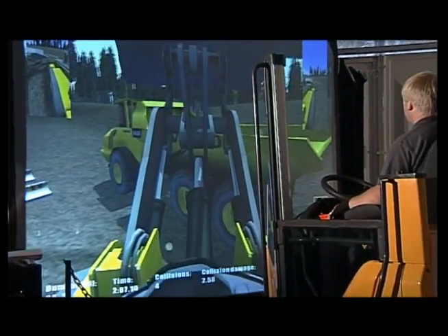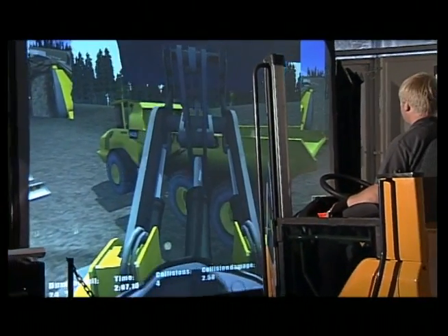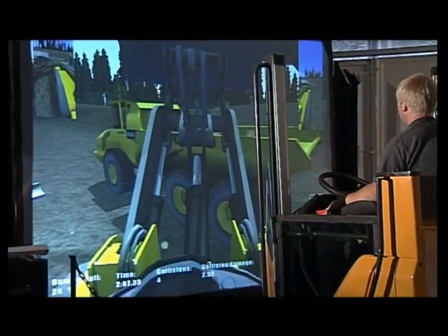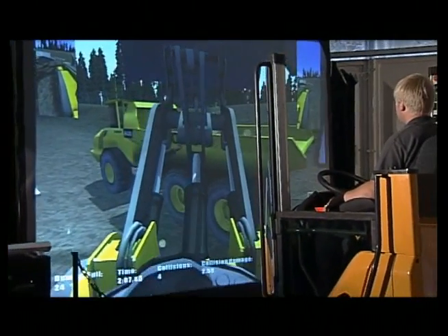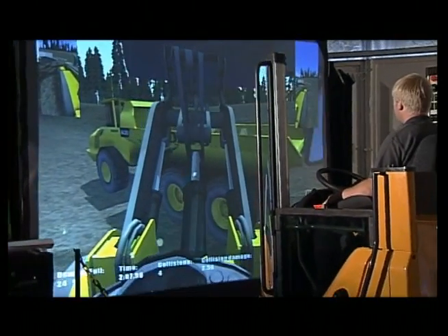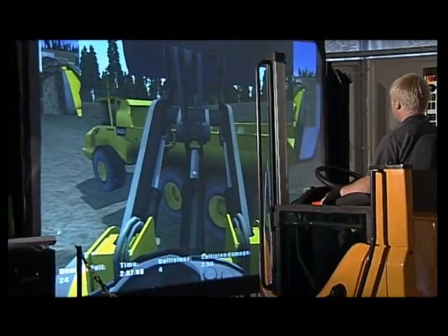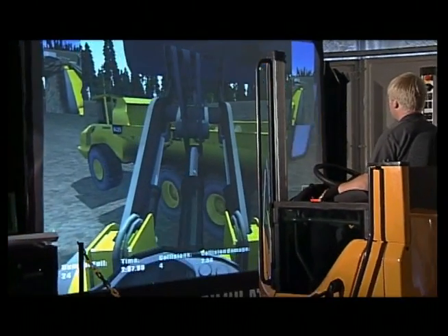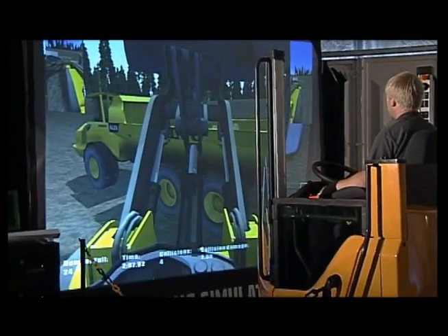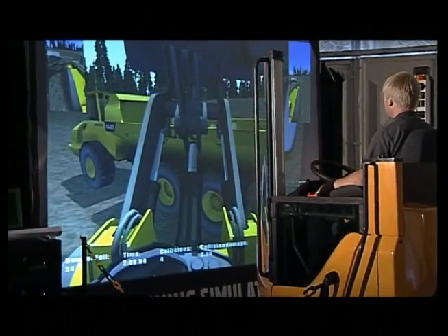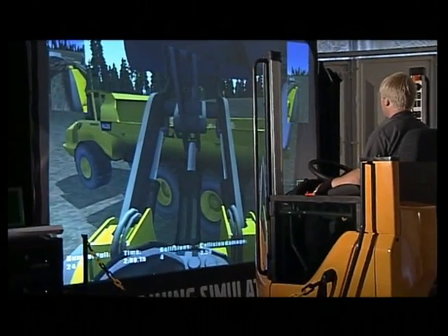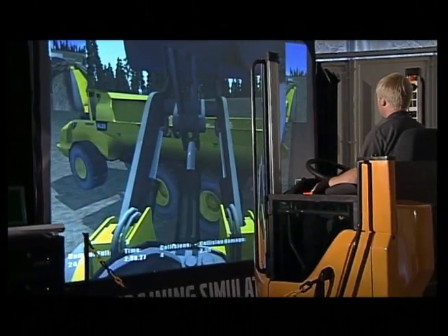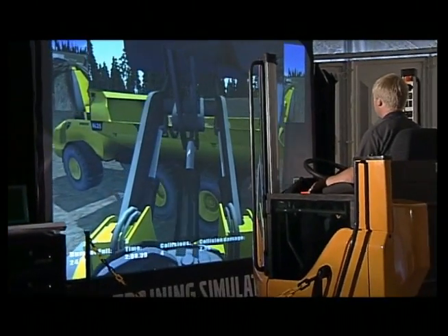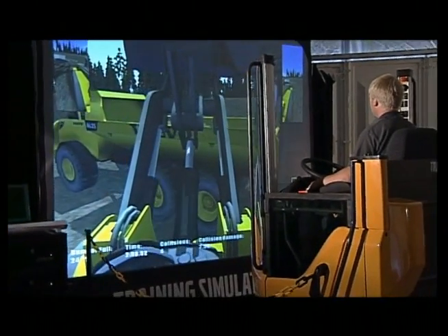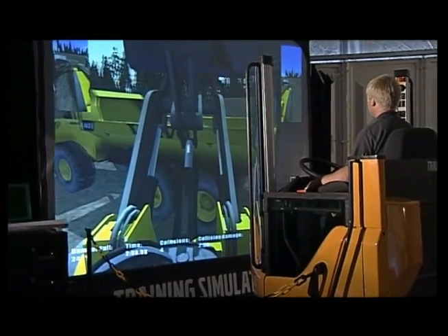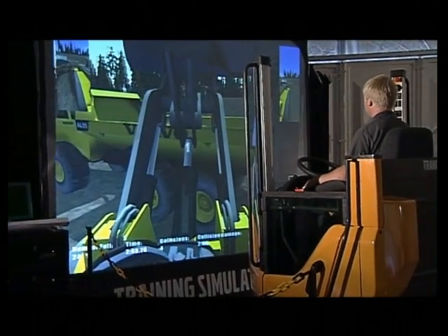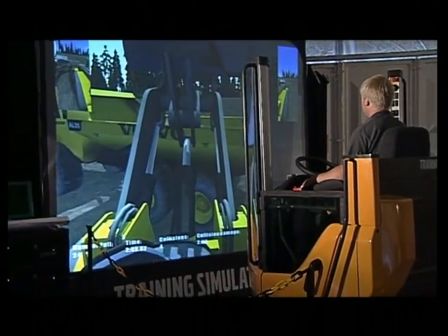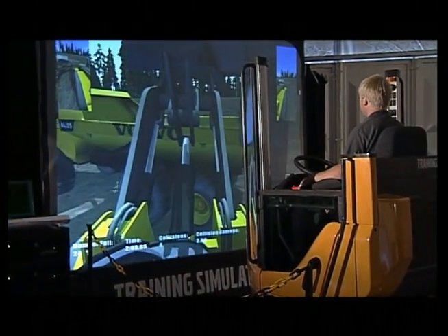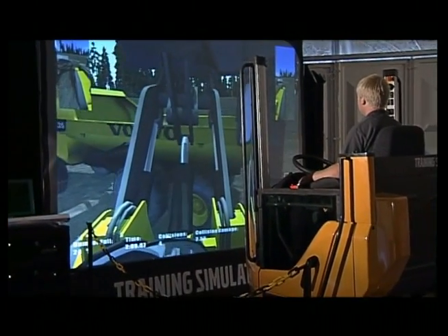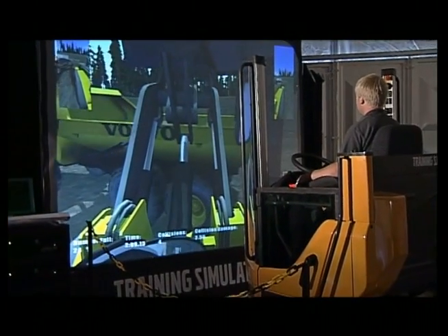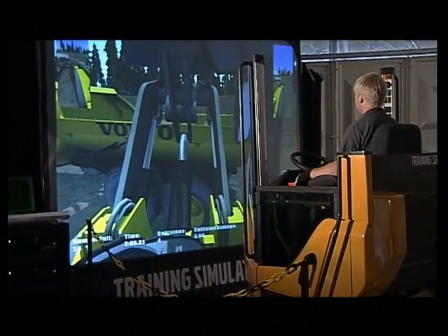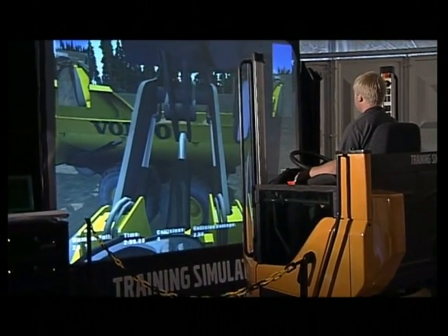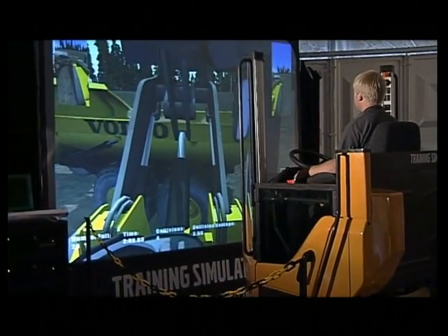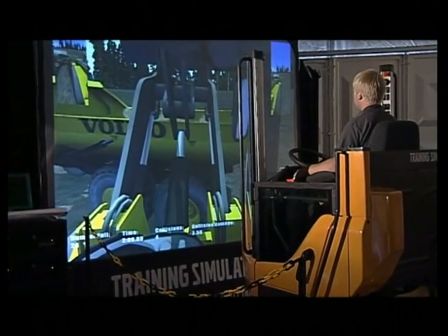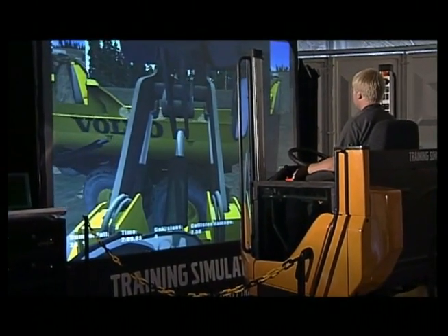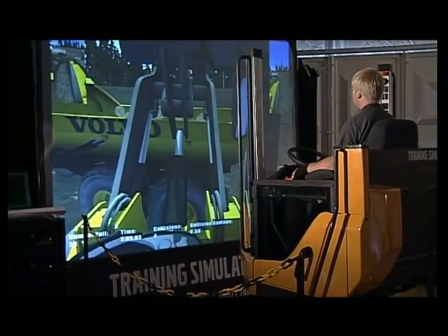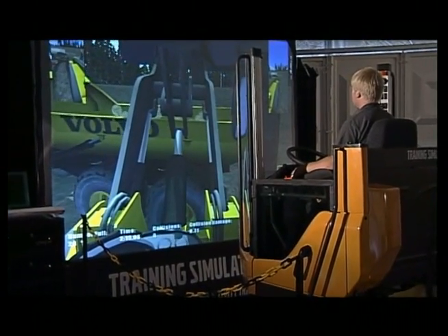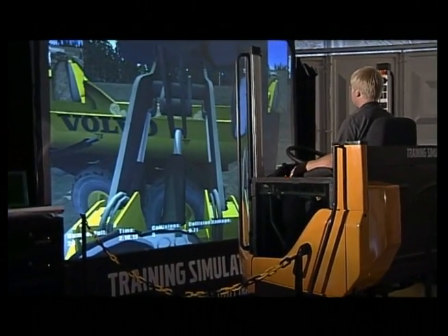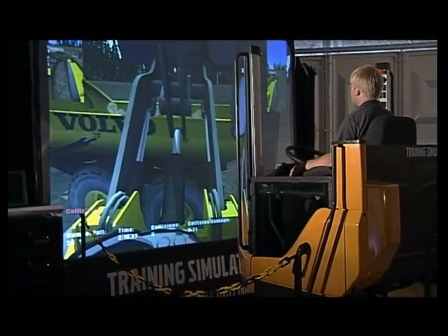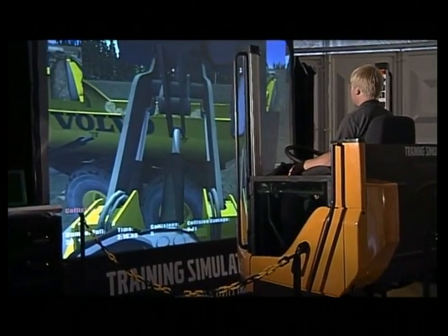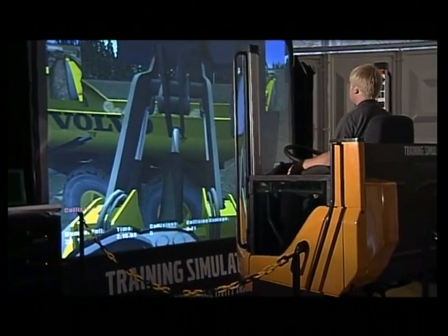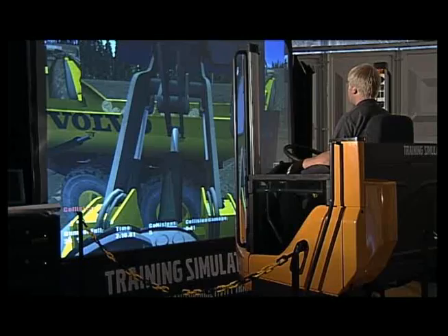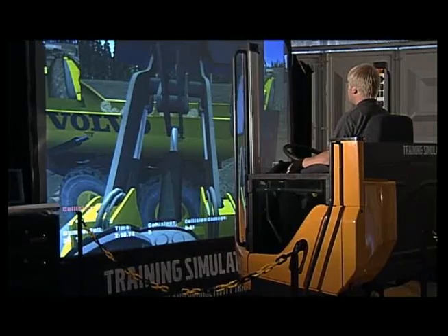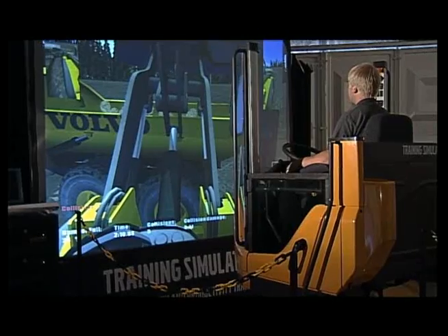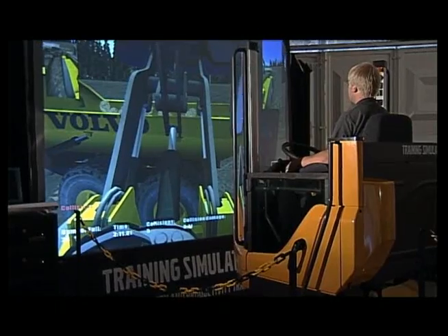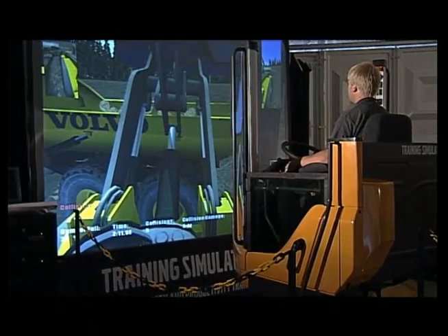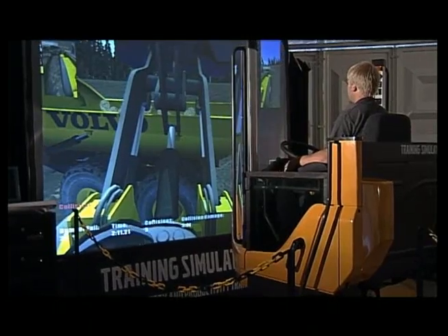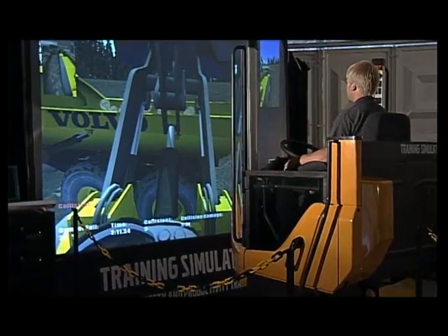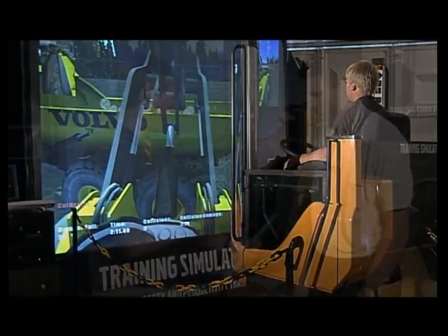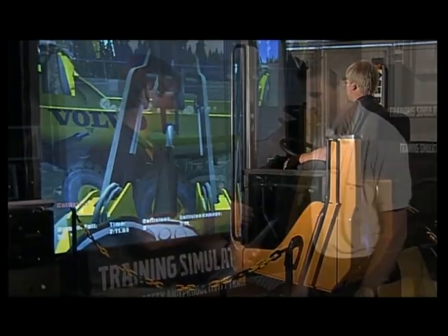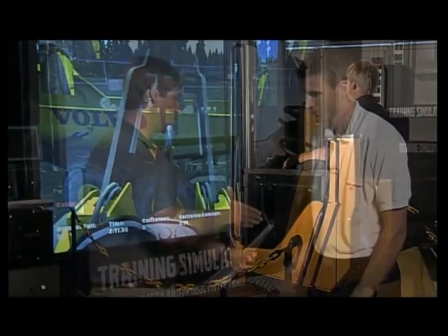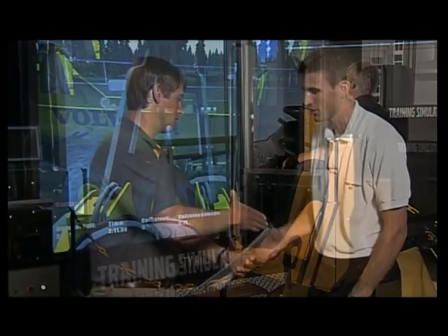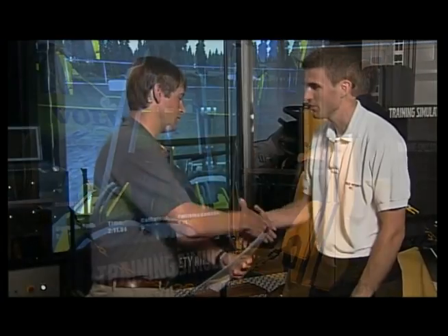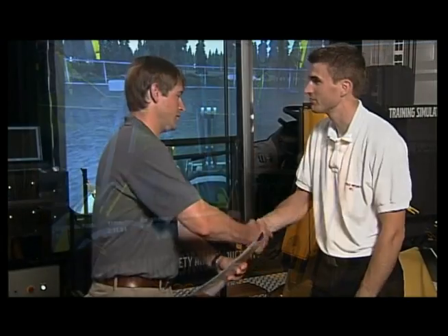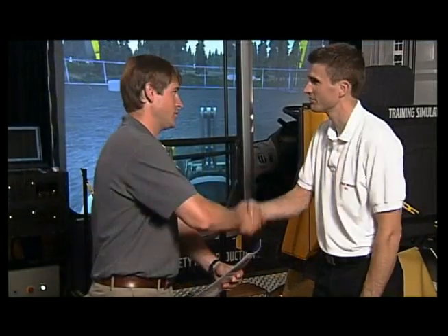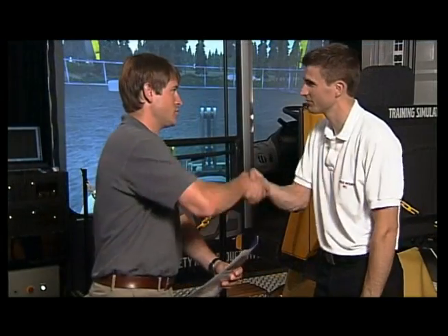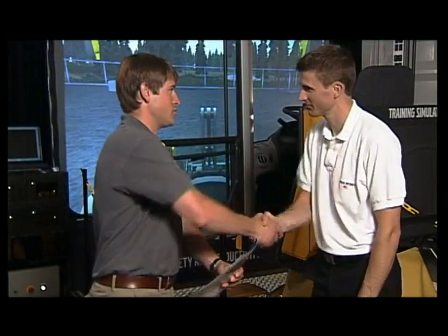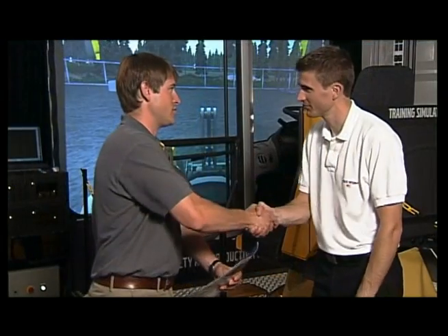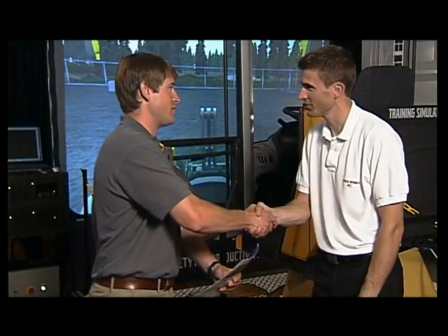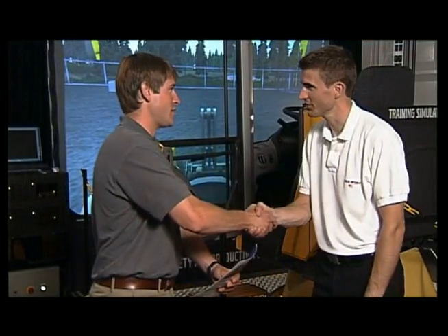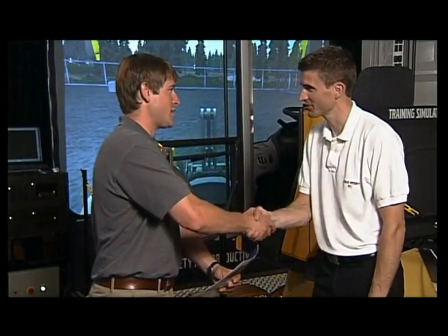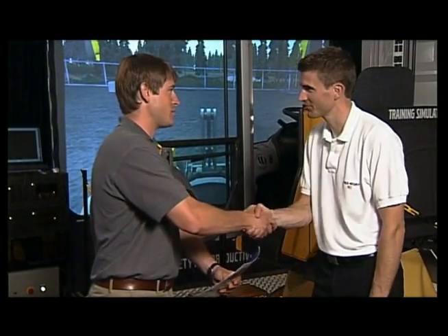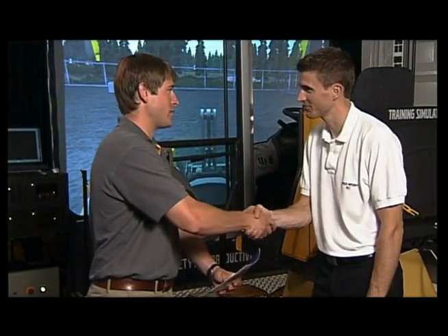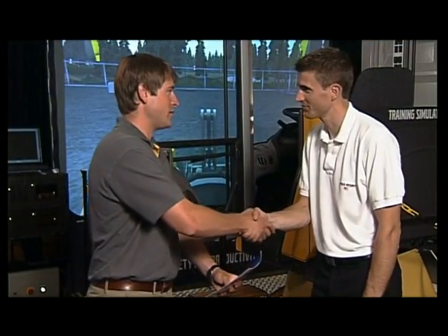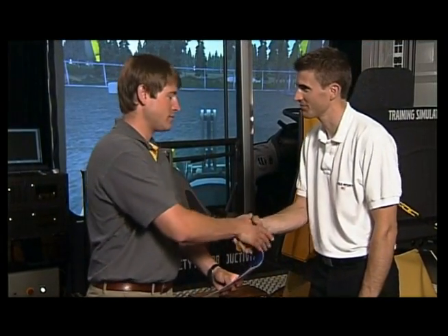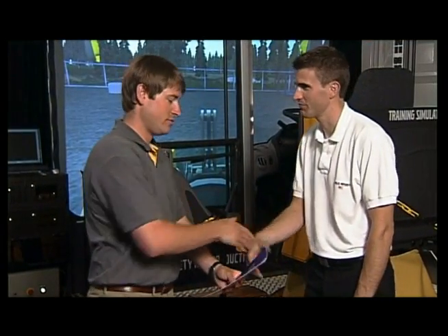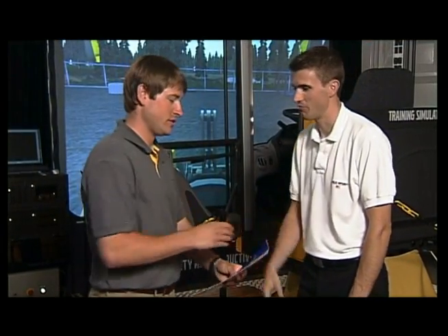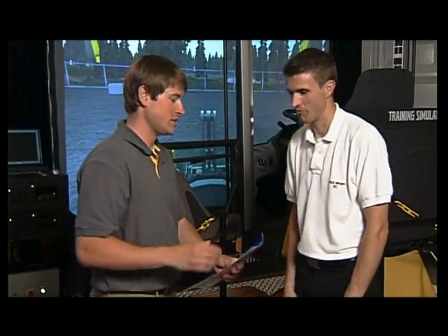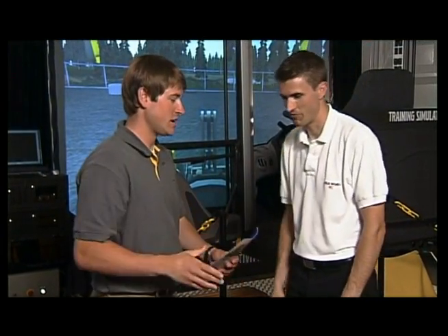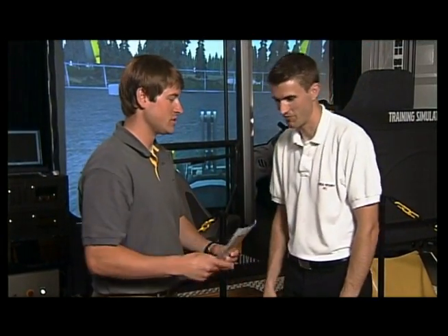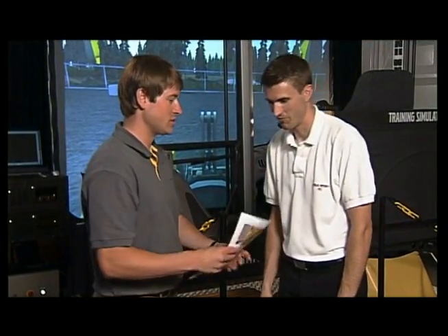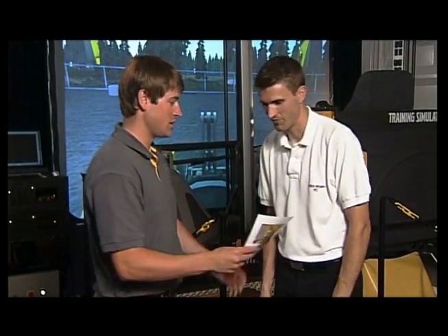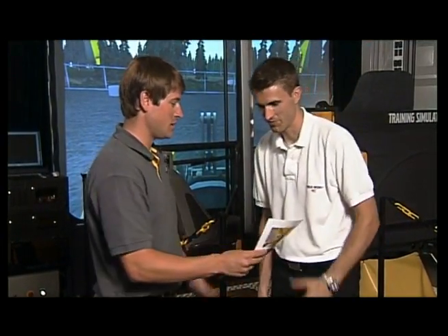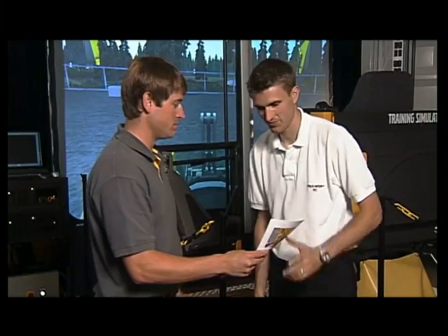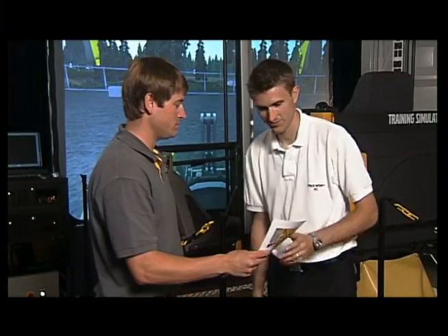Practice makes perfect, and at the end of the session, an examination ensures that the training has been successfully completed.